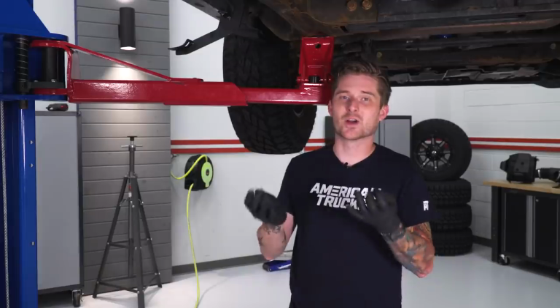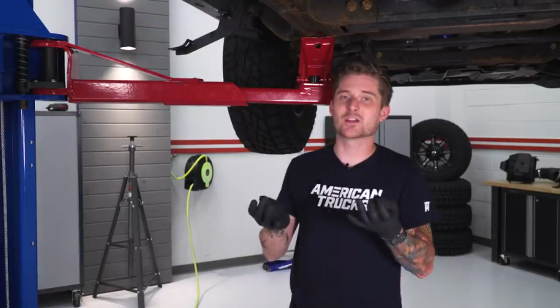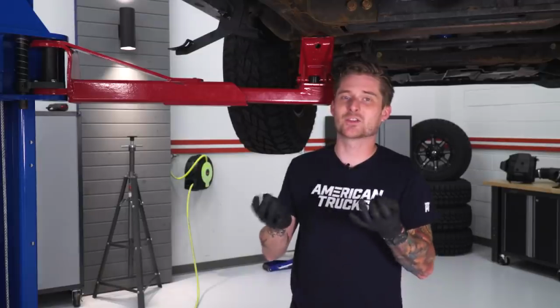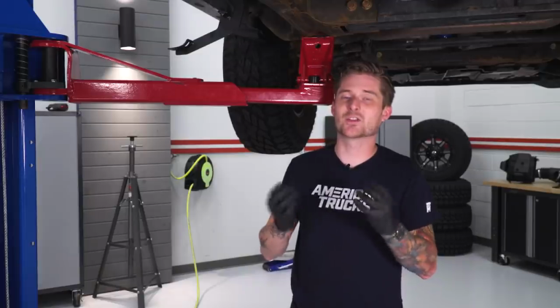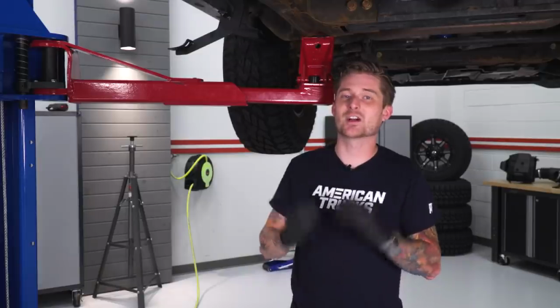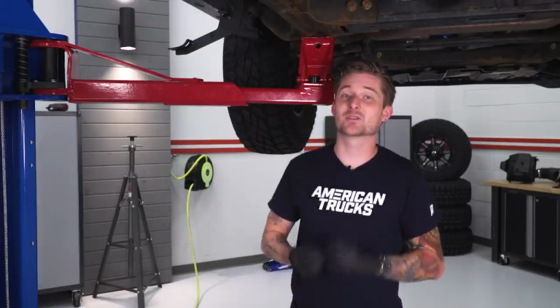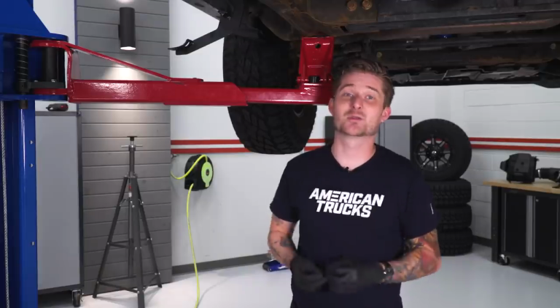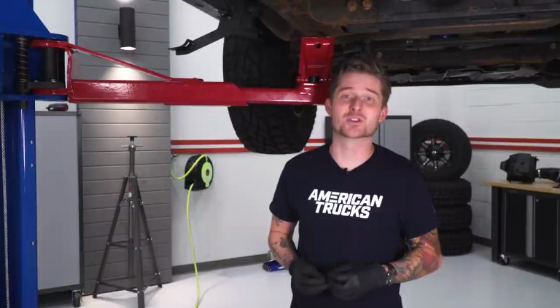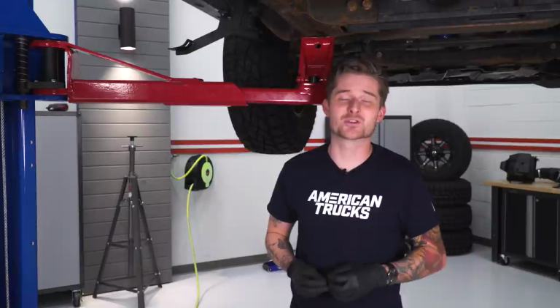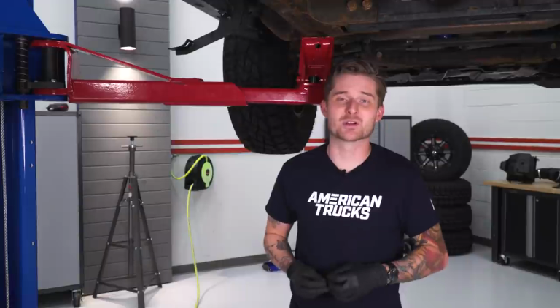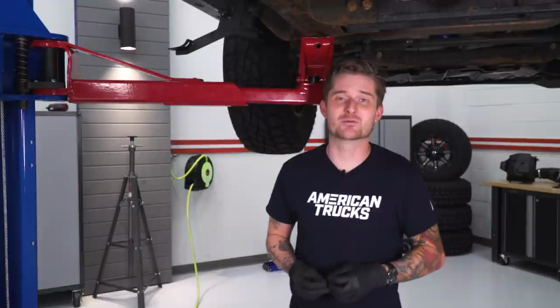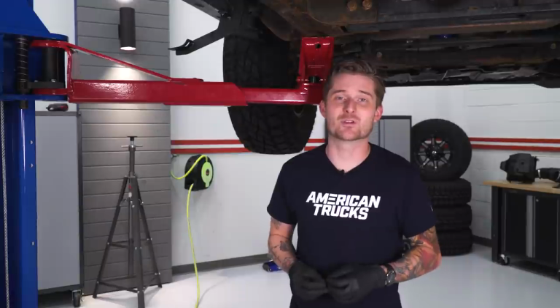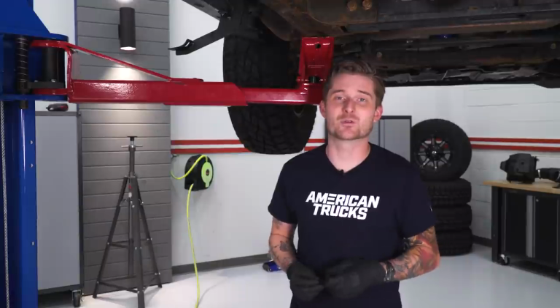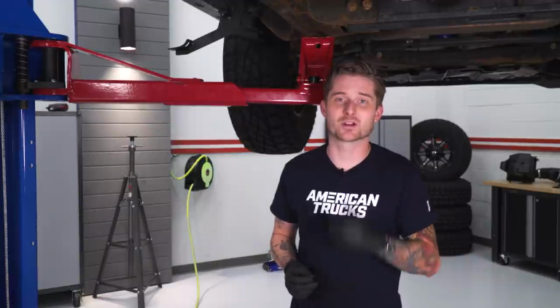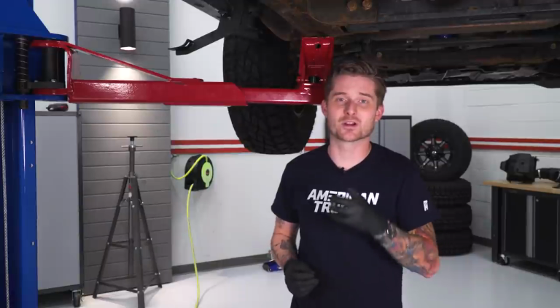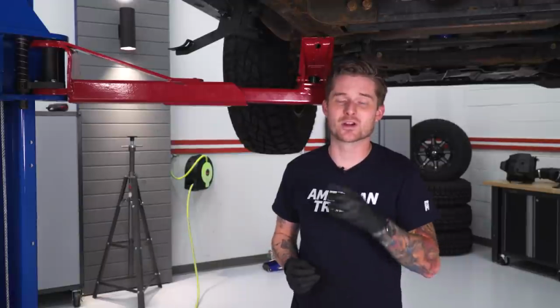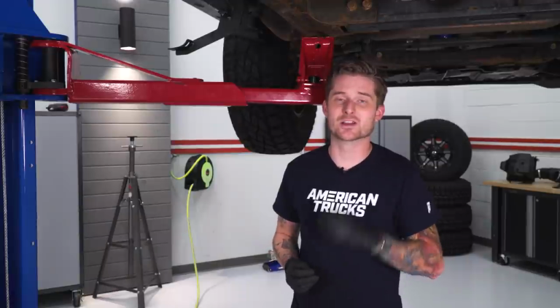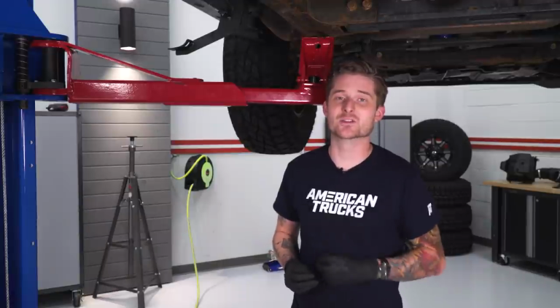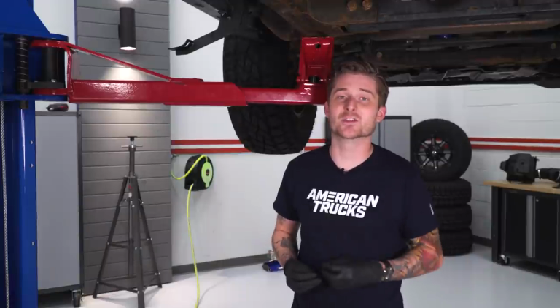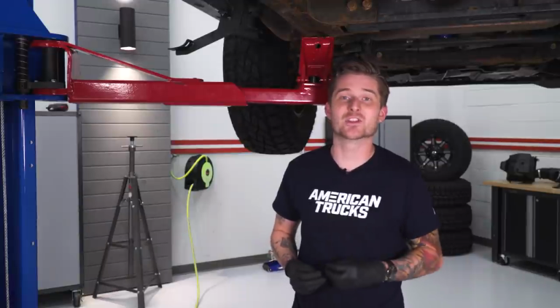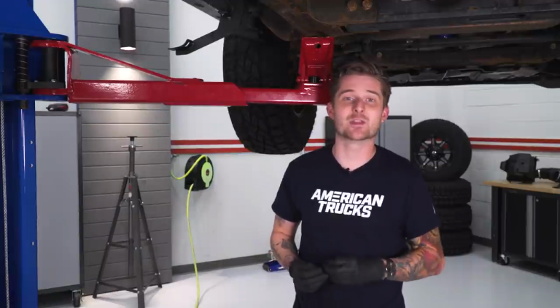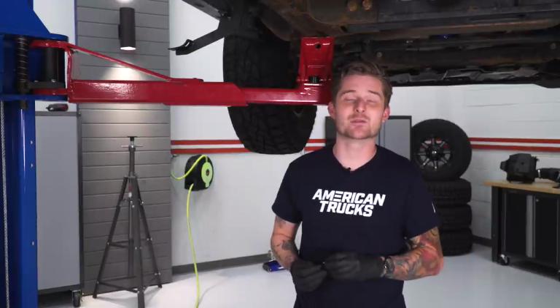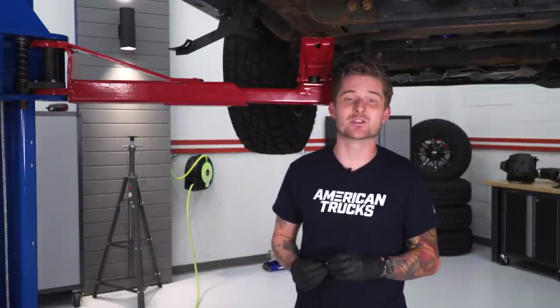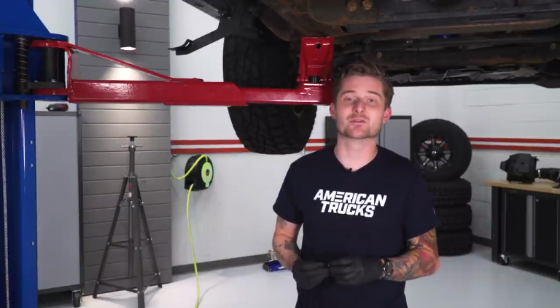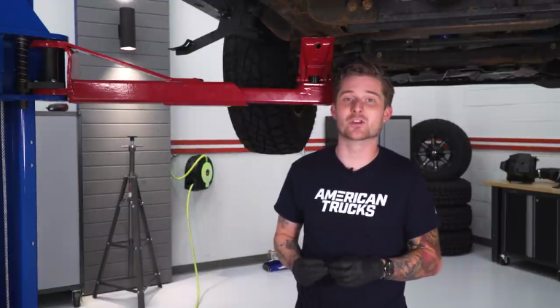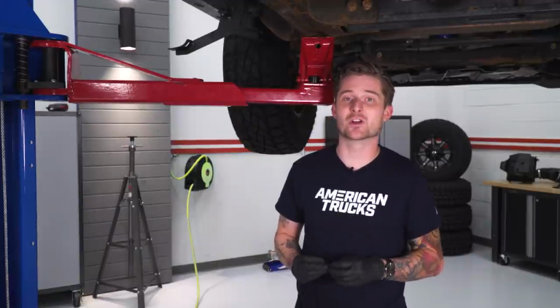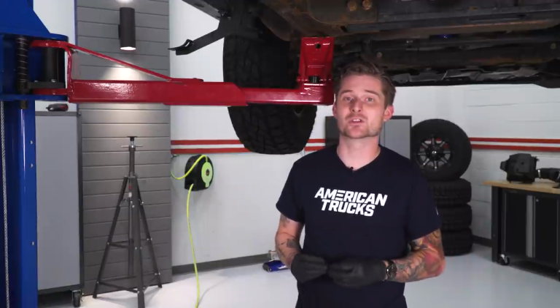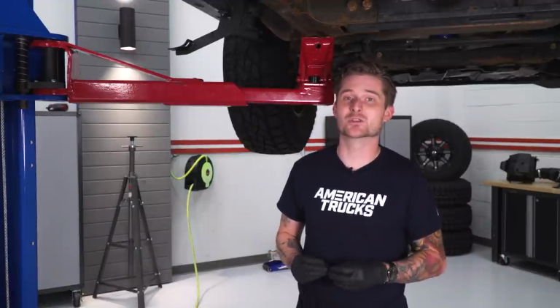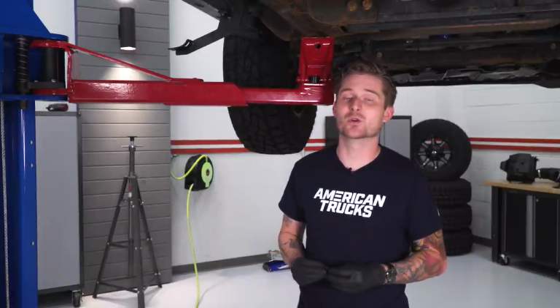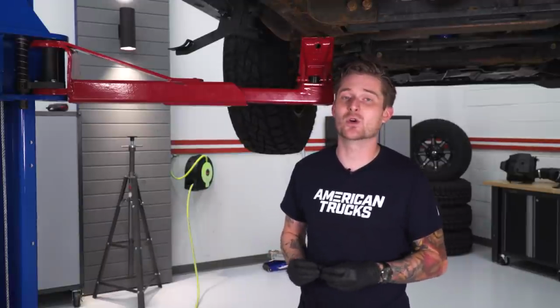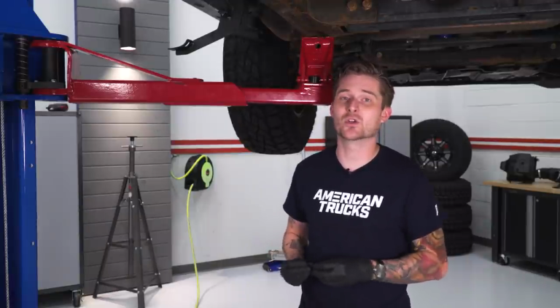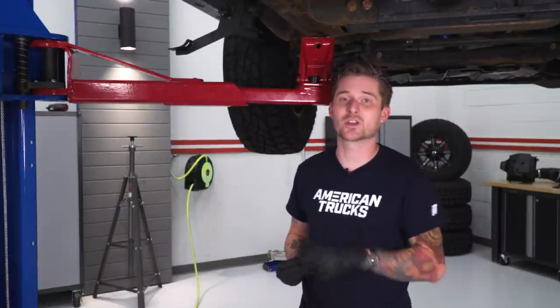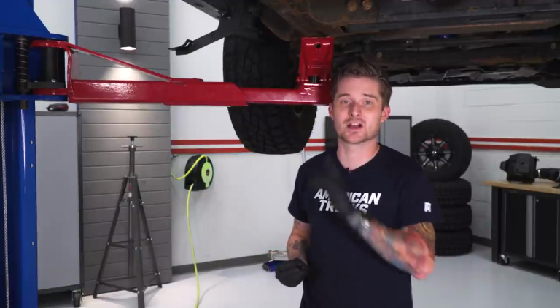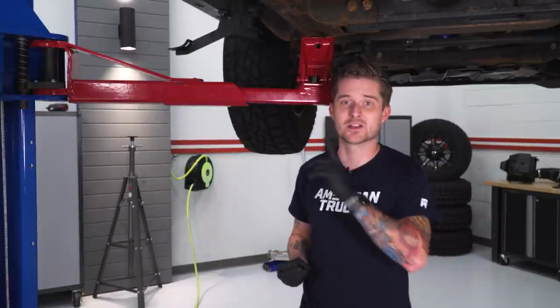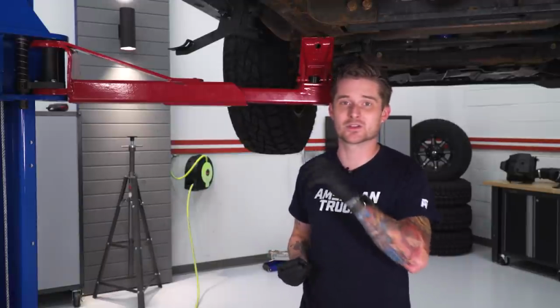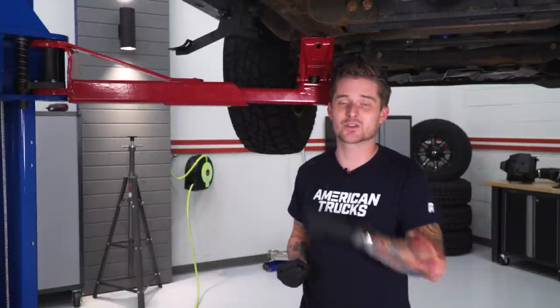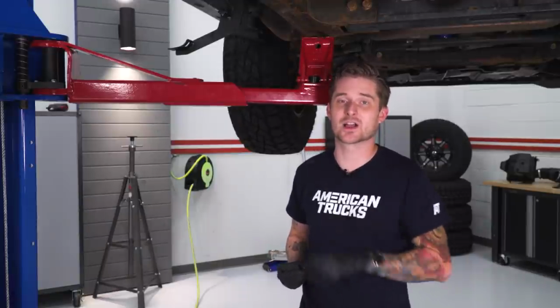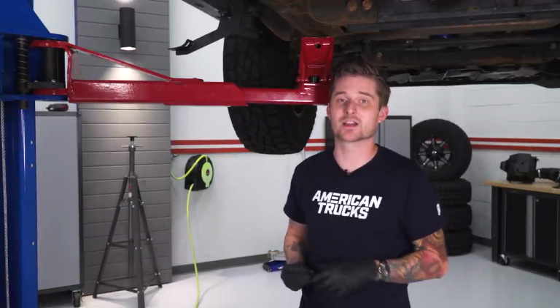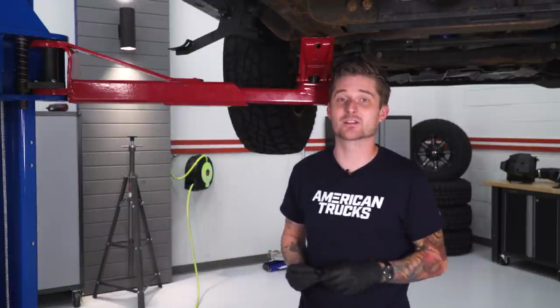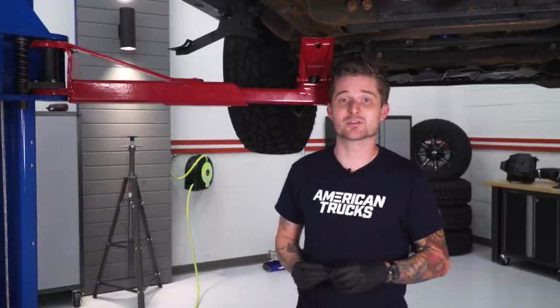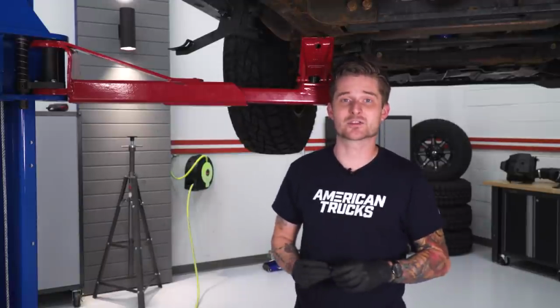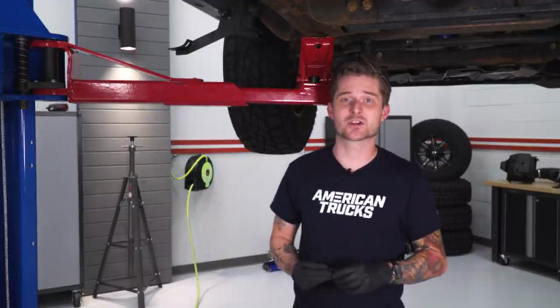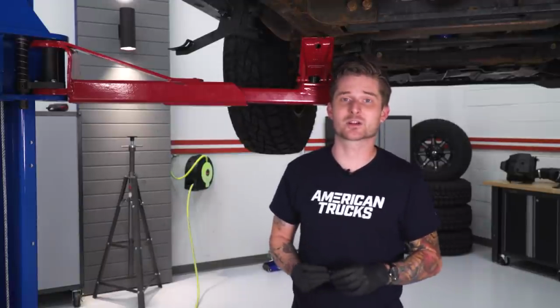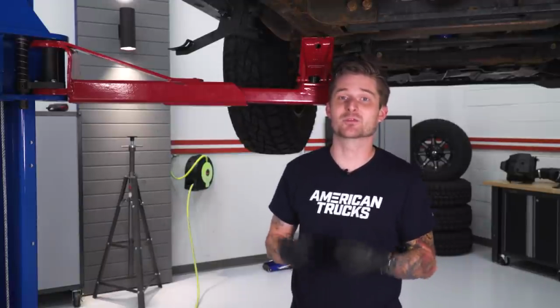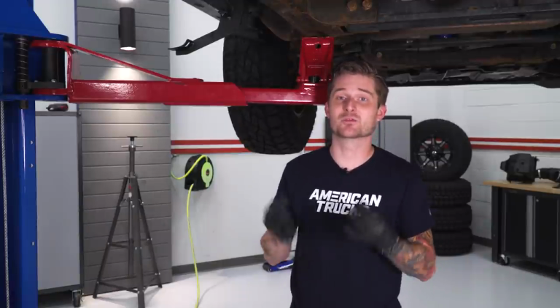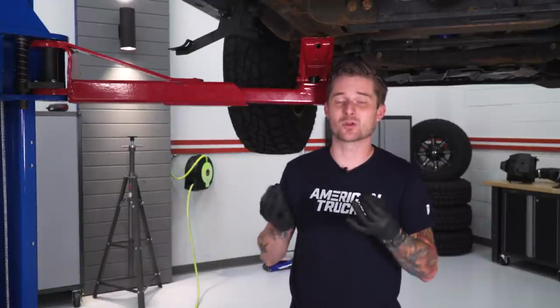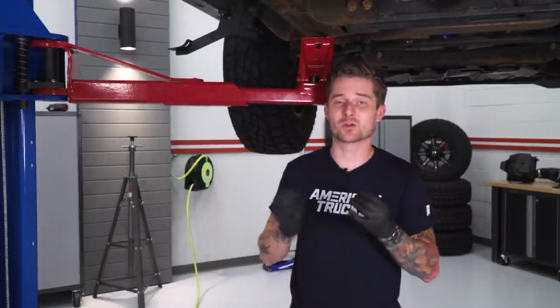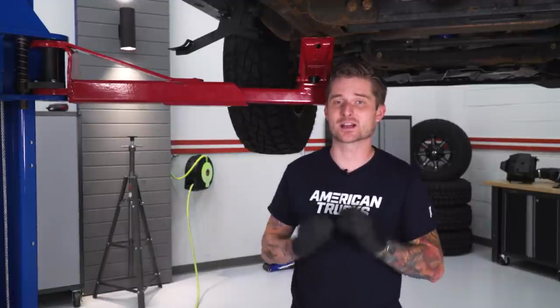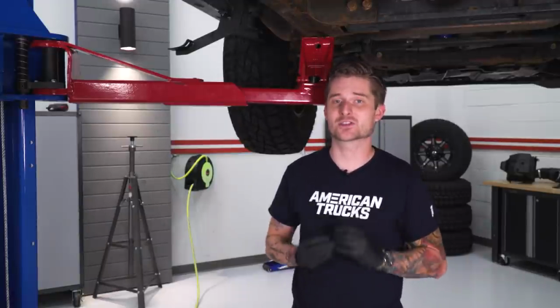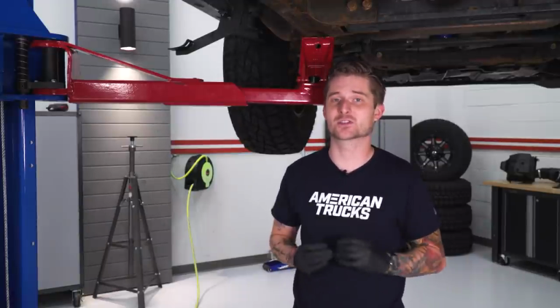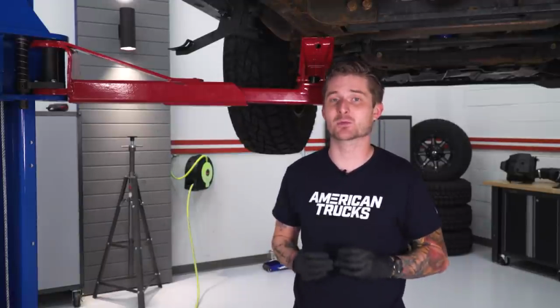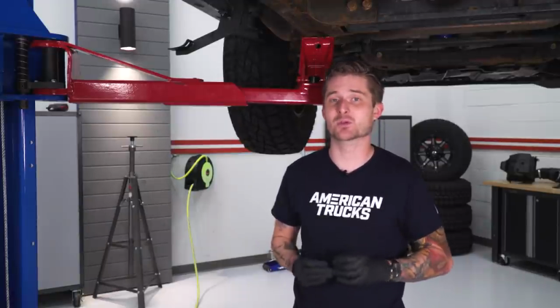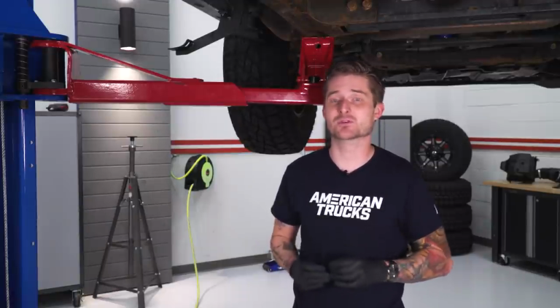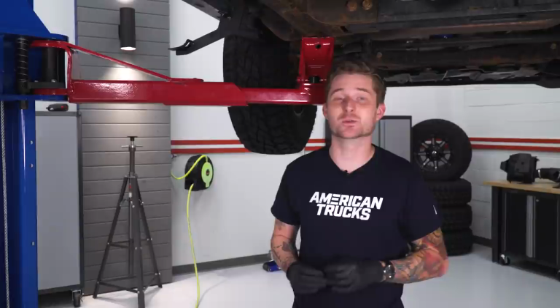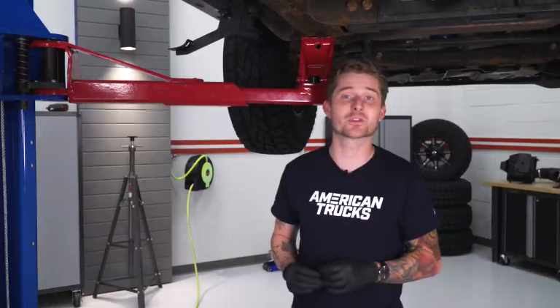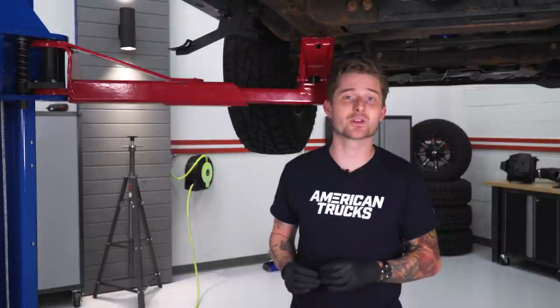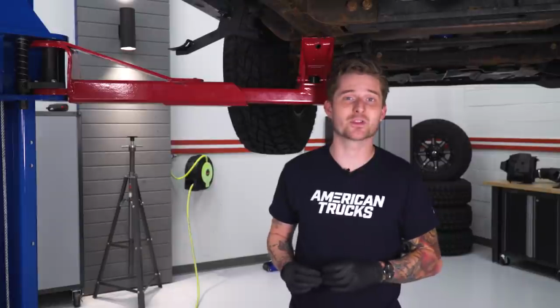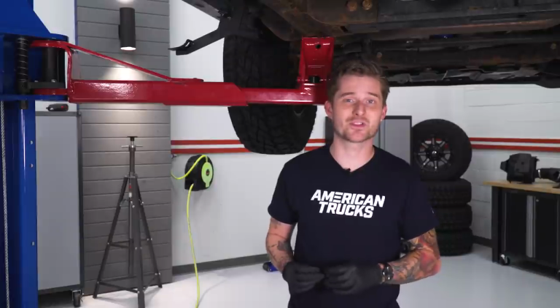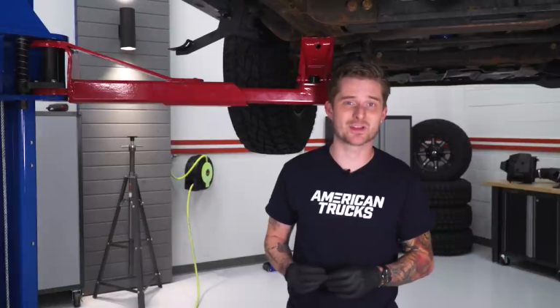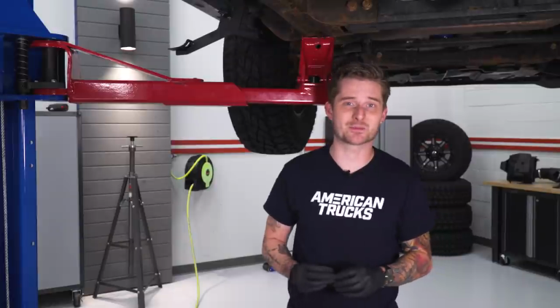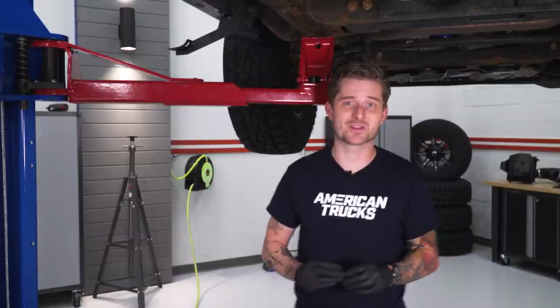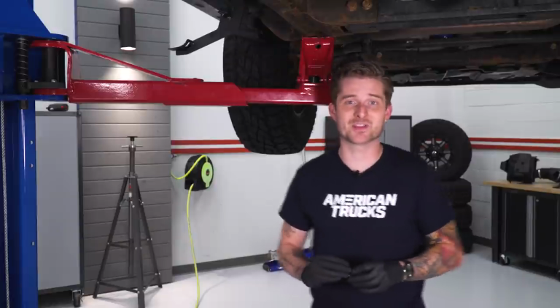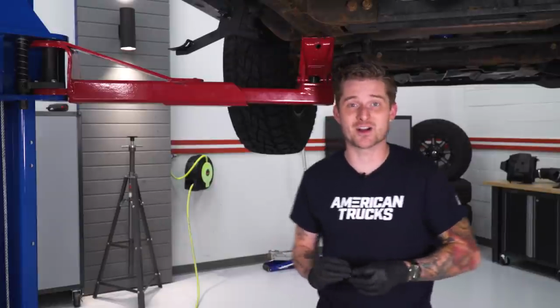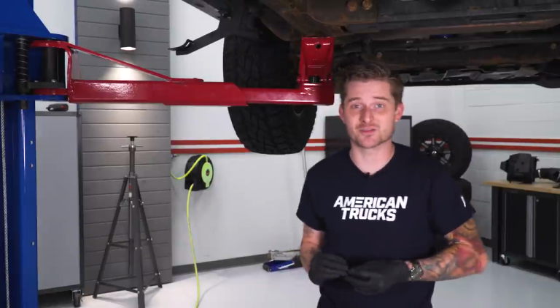As you saw, it's pretty straightforward. We're going to go ahead and do the same thing for the other two holes on either side of the truck before we actually move to install the step itself.